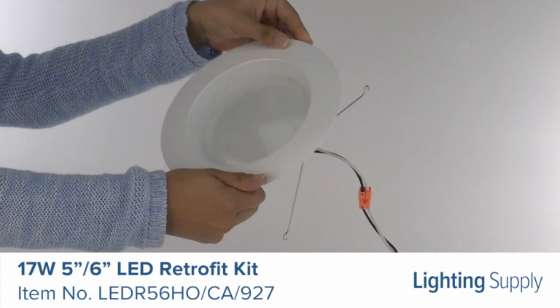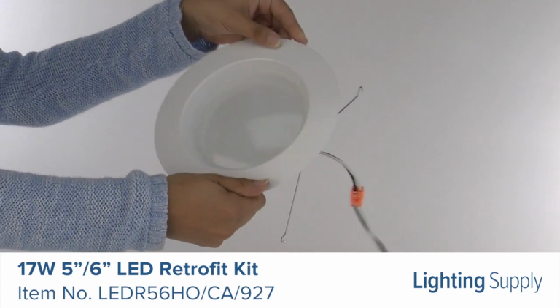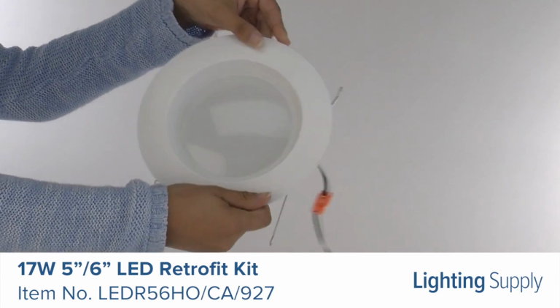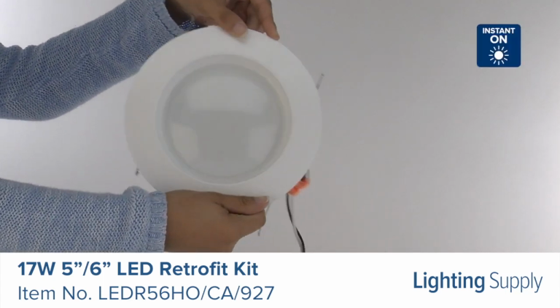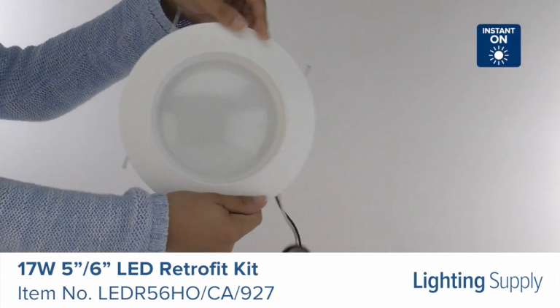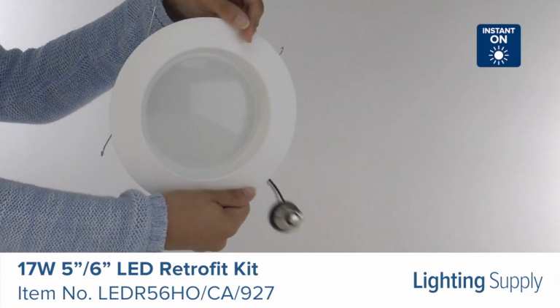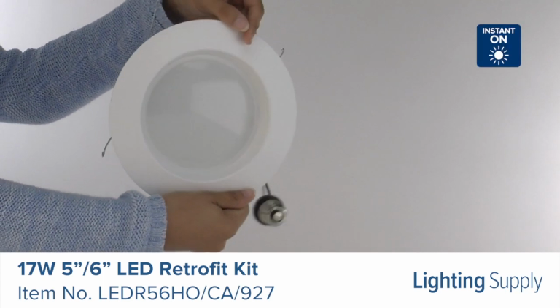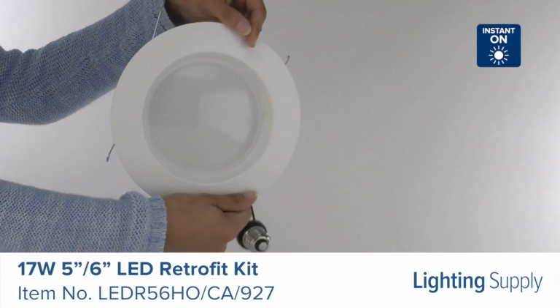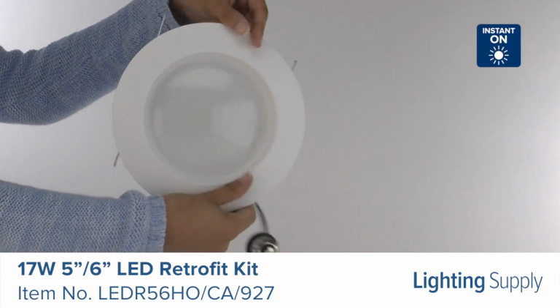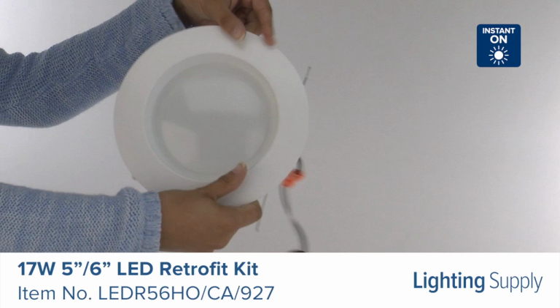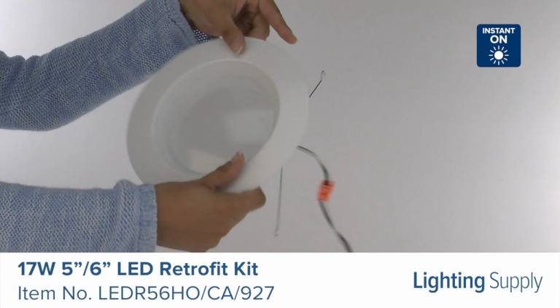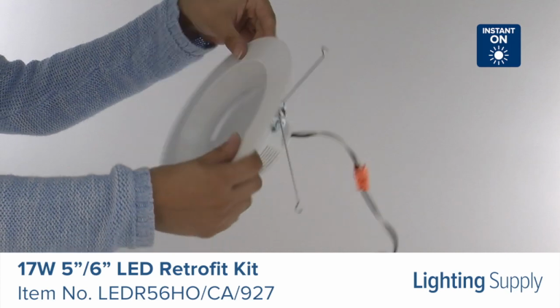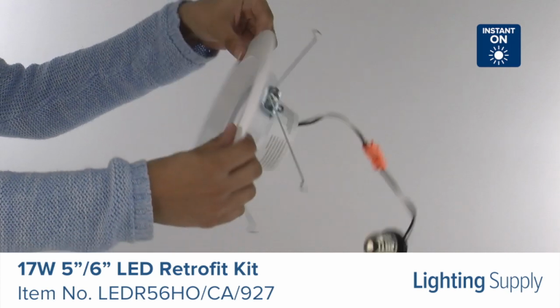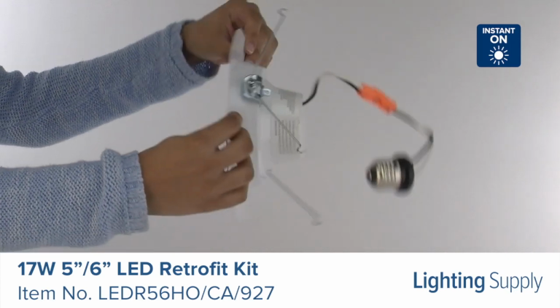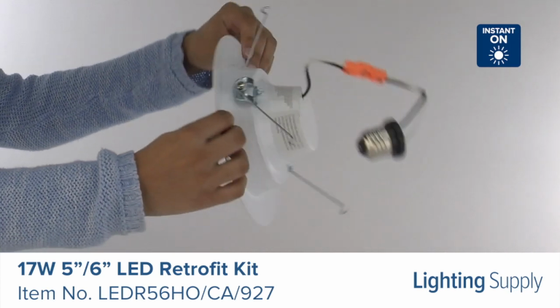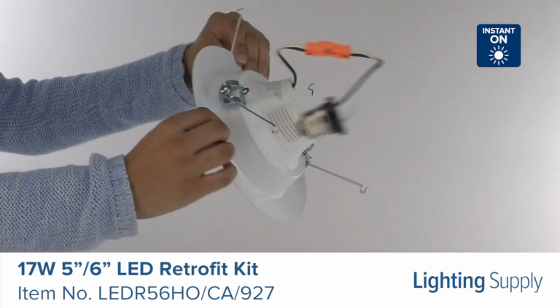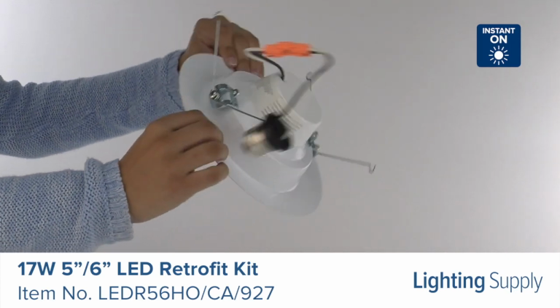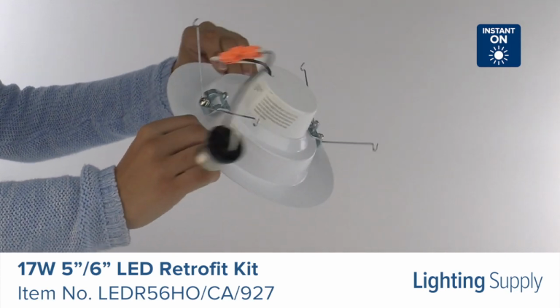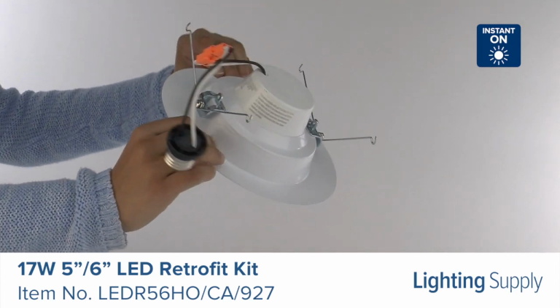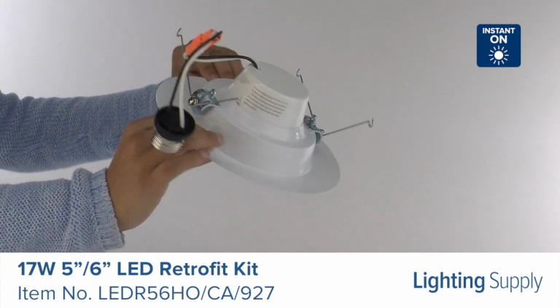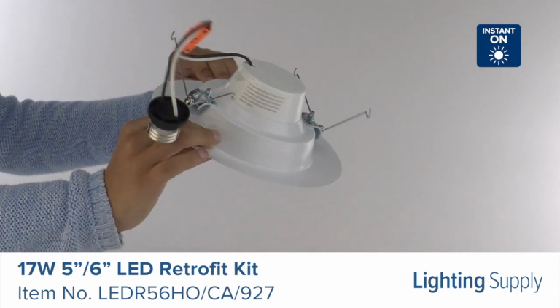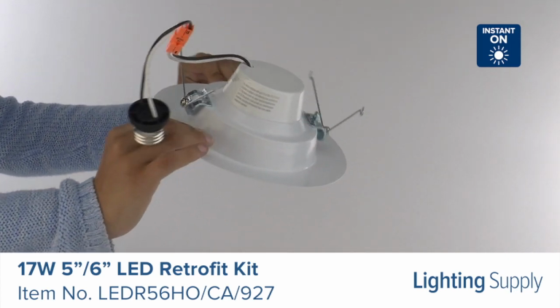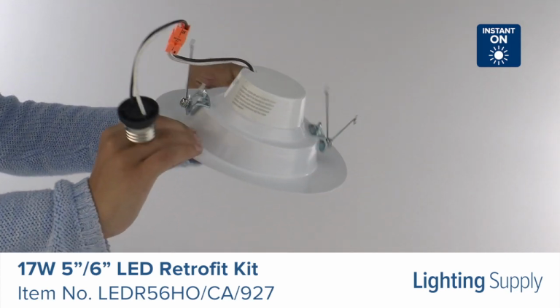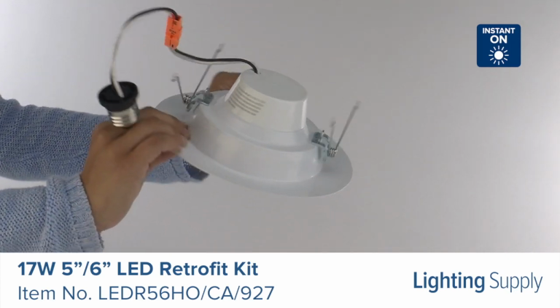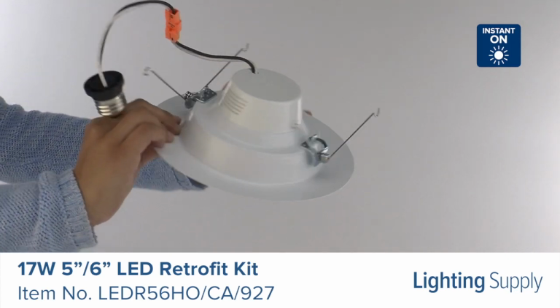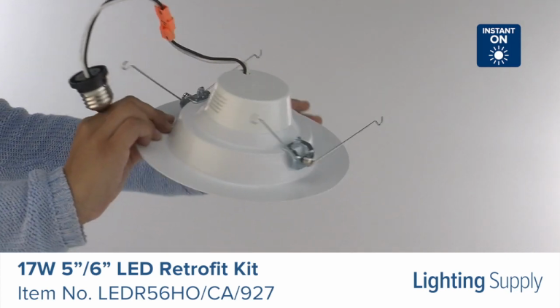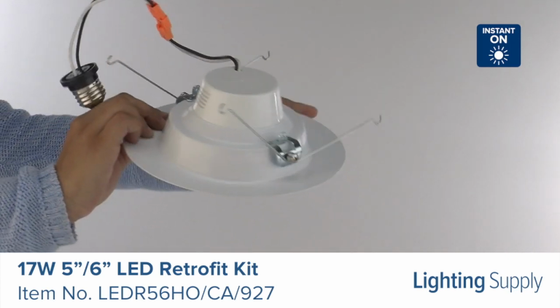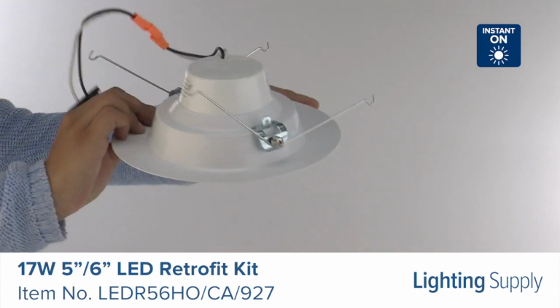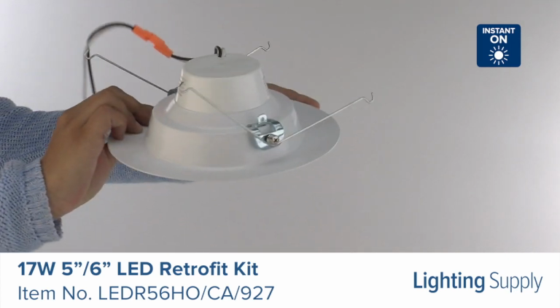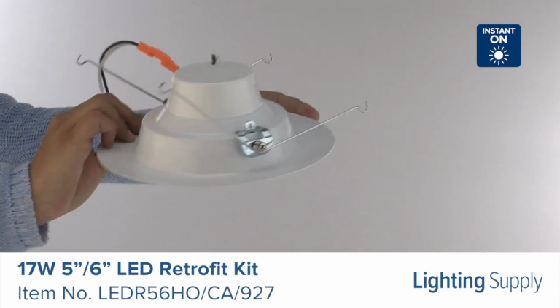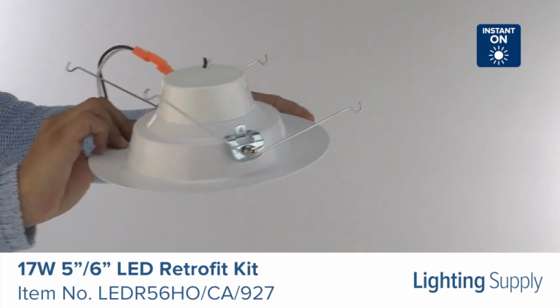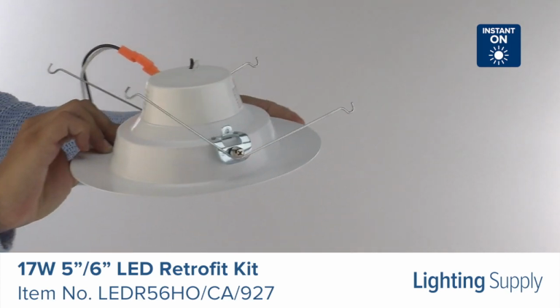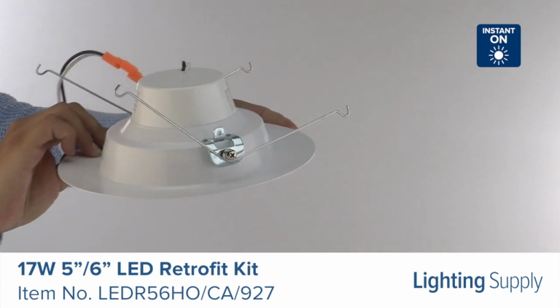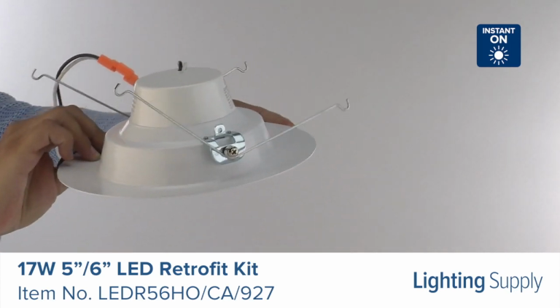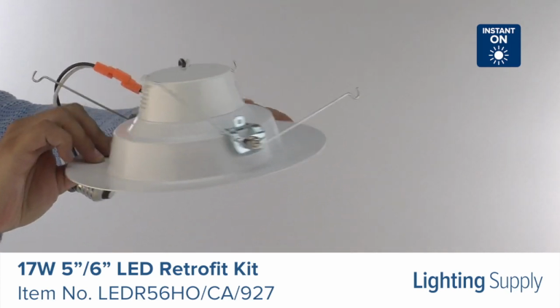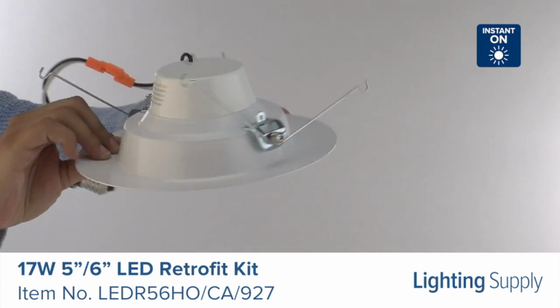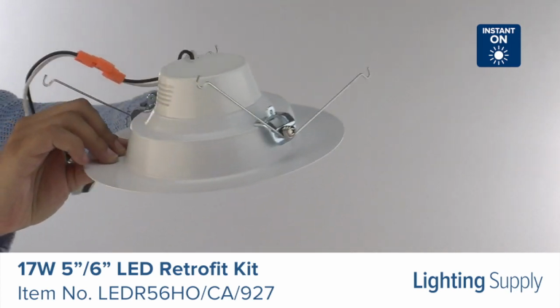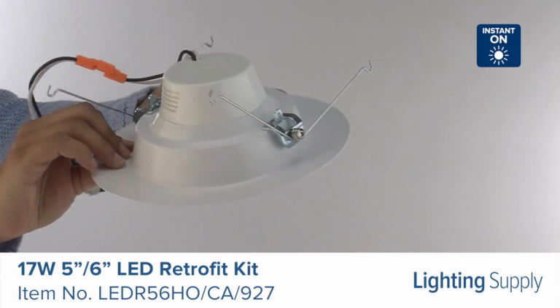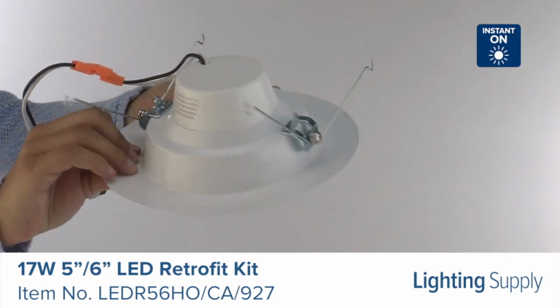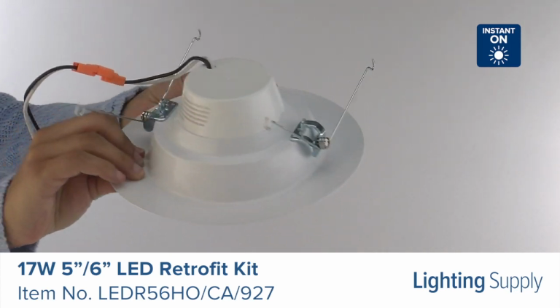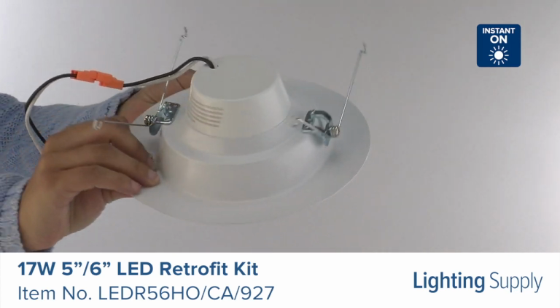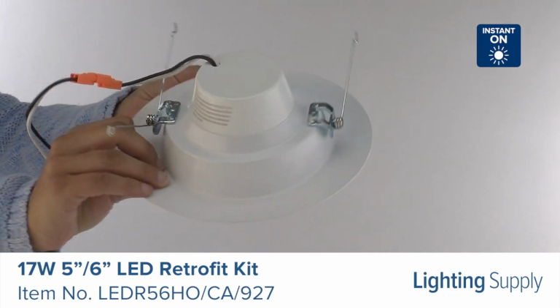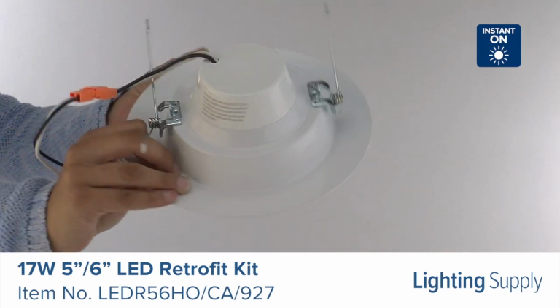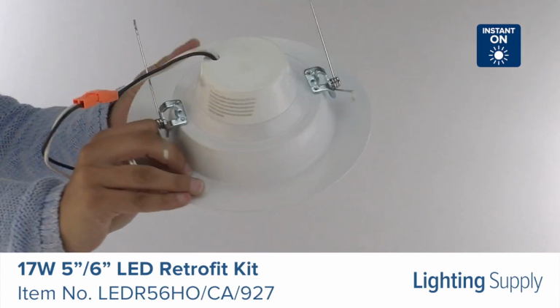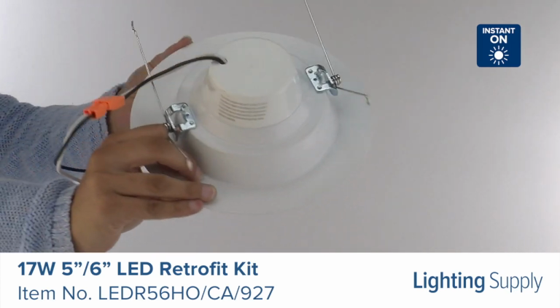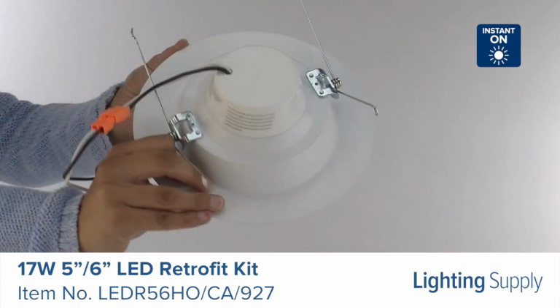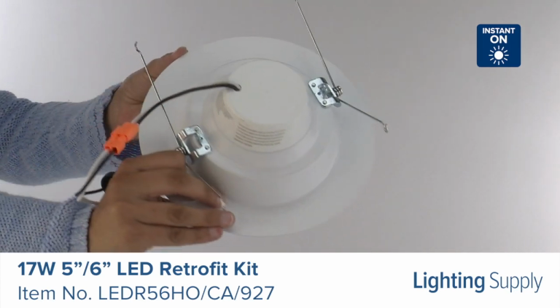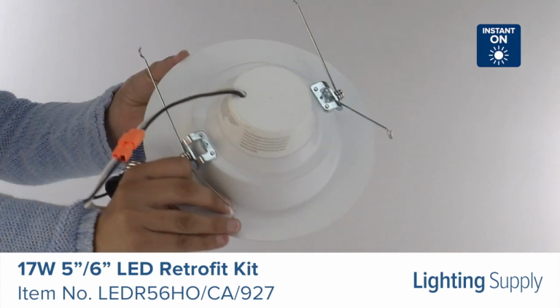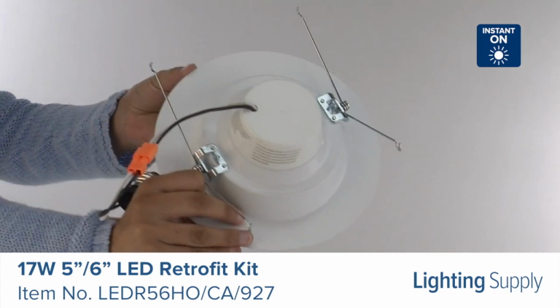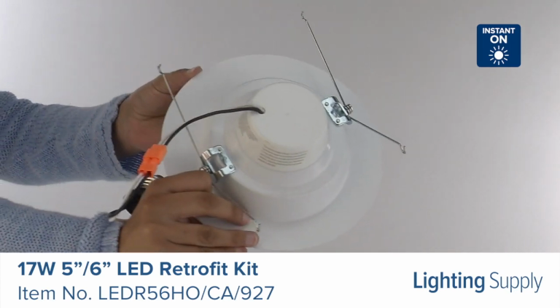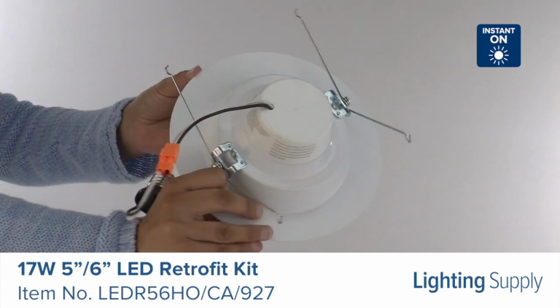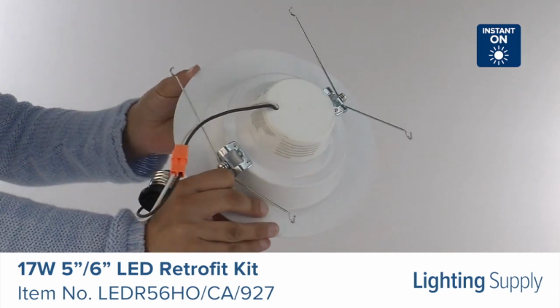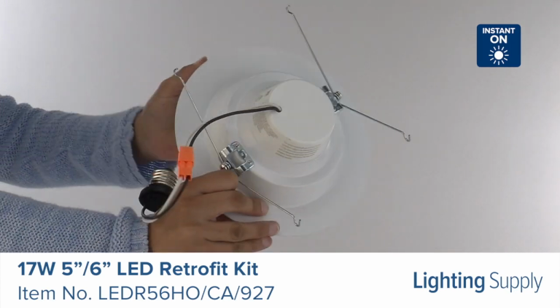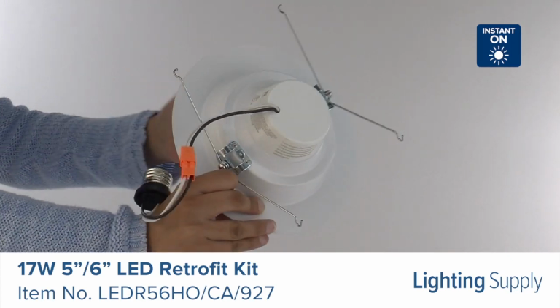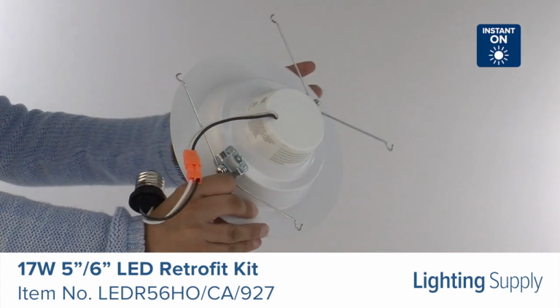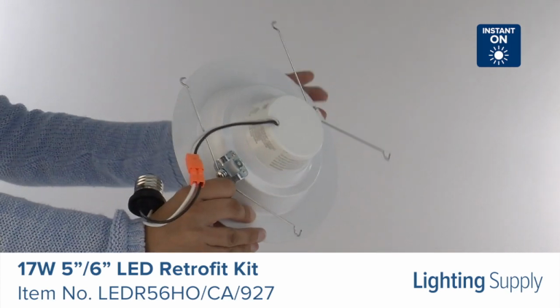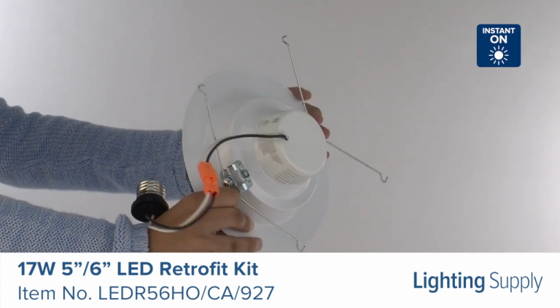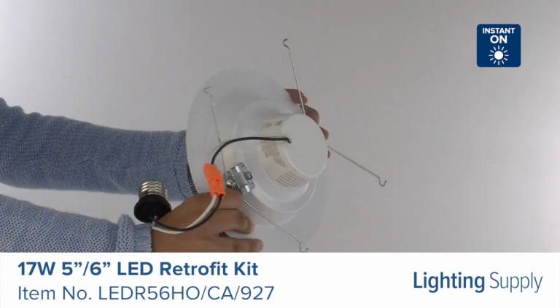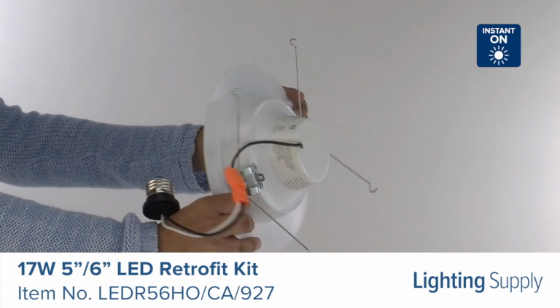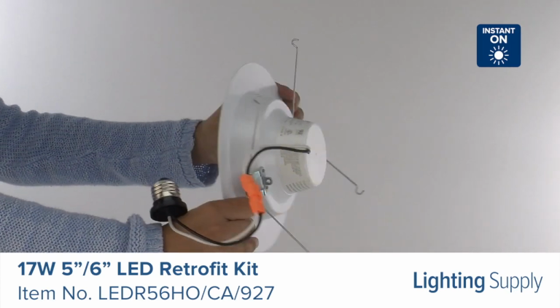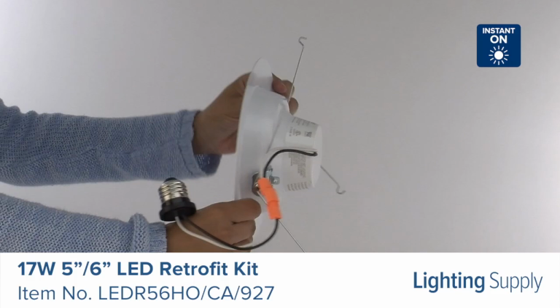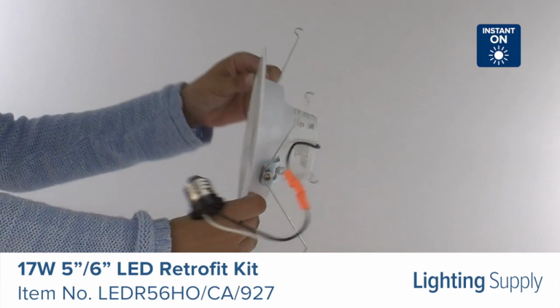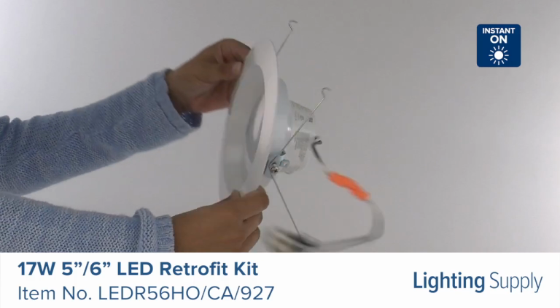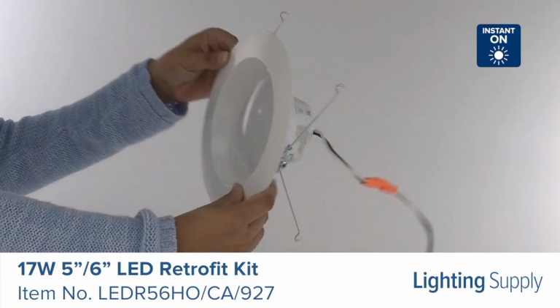Get instant on to full brightness with this Energy Star rated recessed downlight. Perfect for residential and commercial applications.